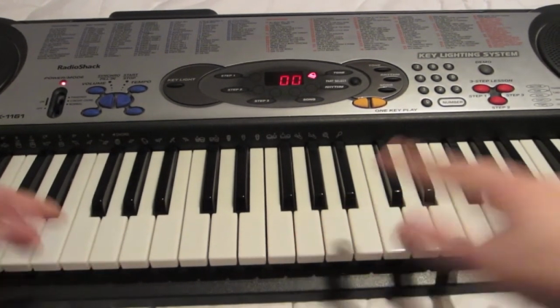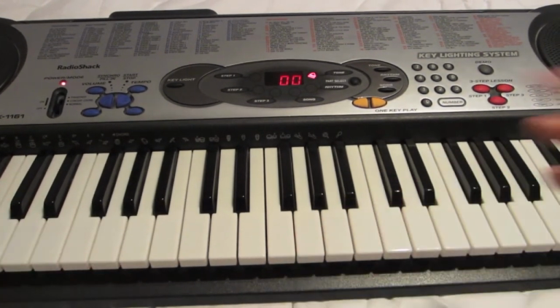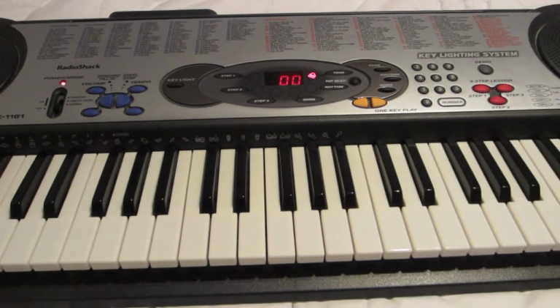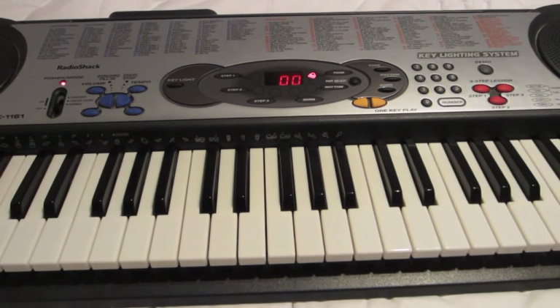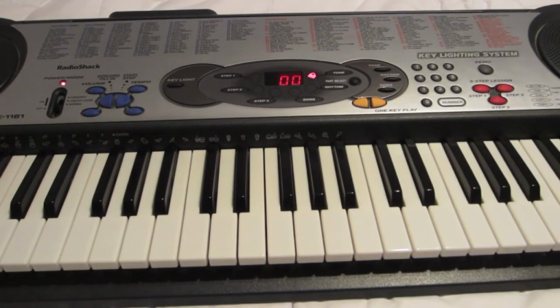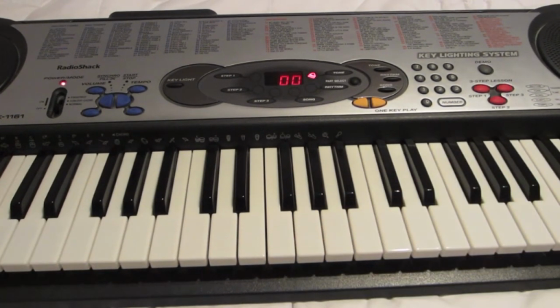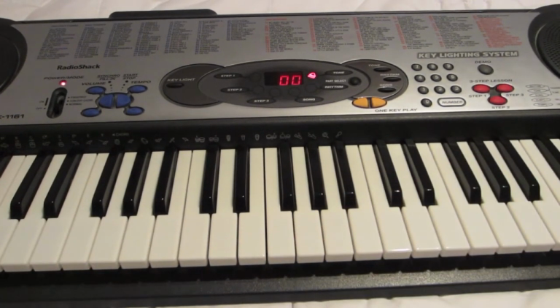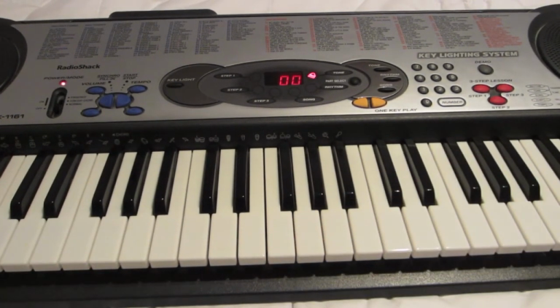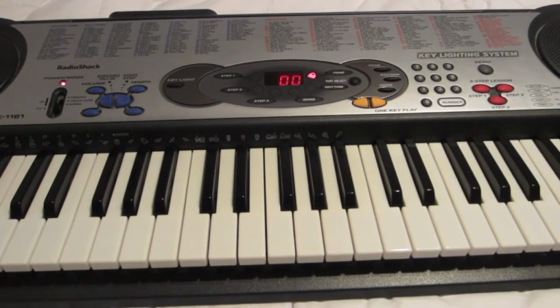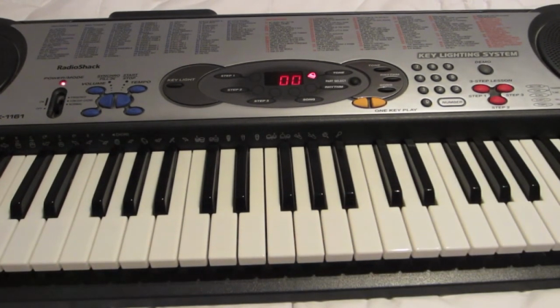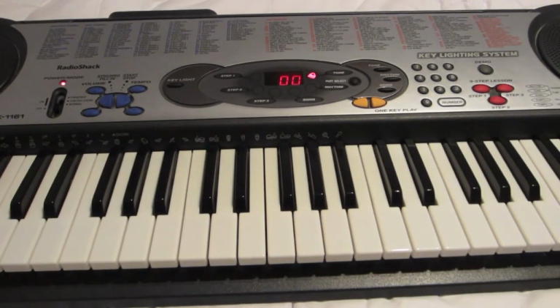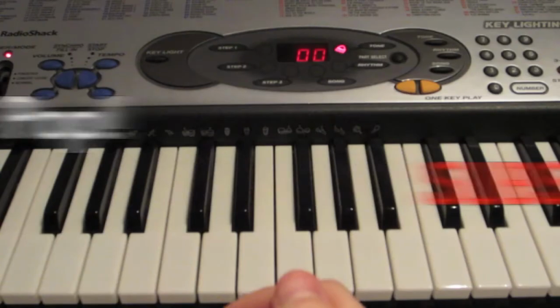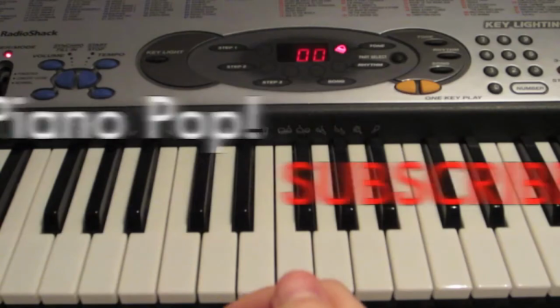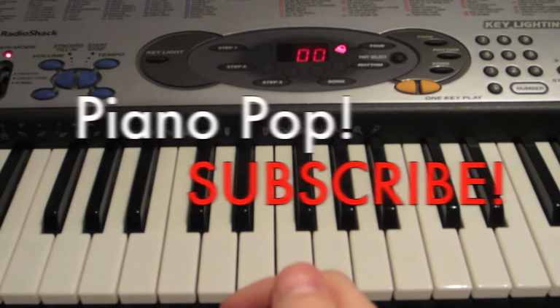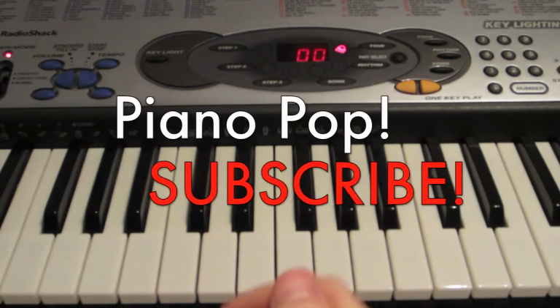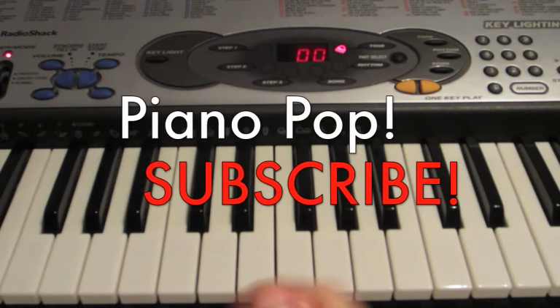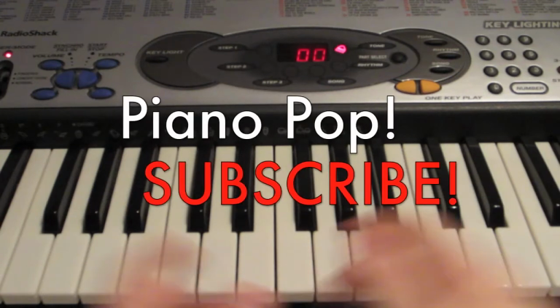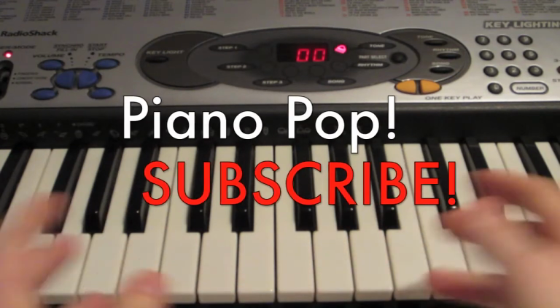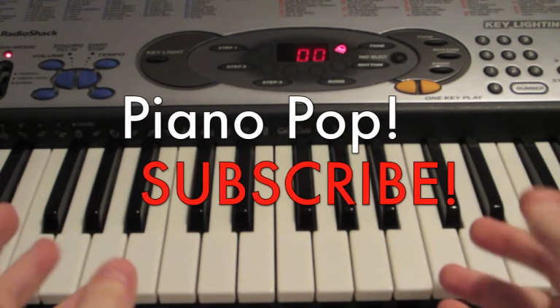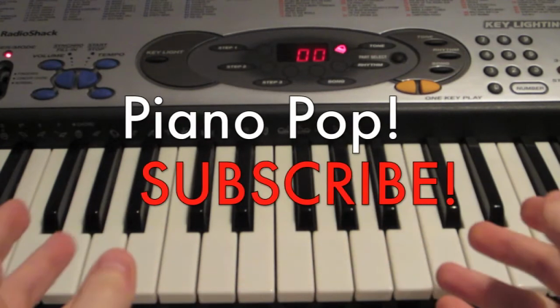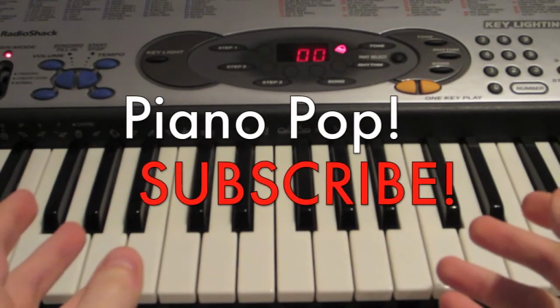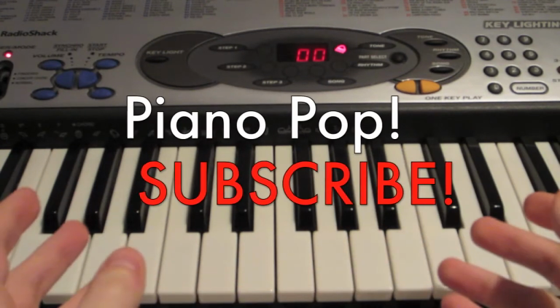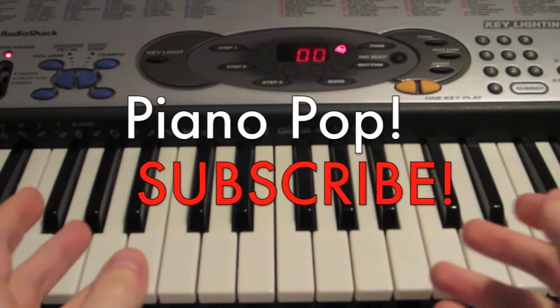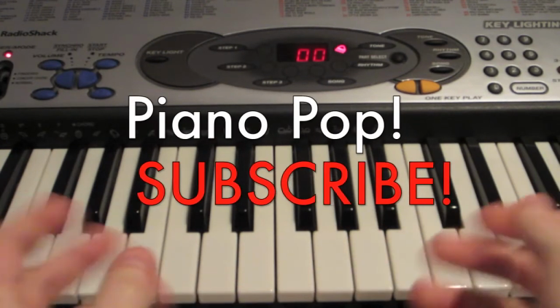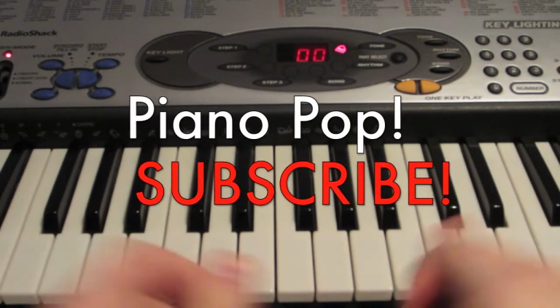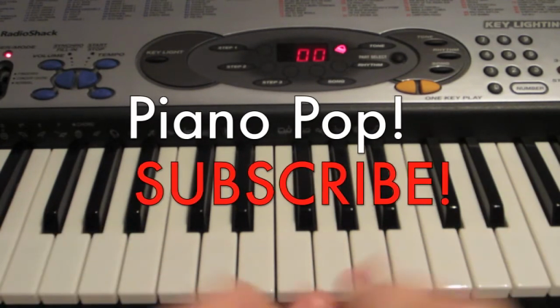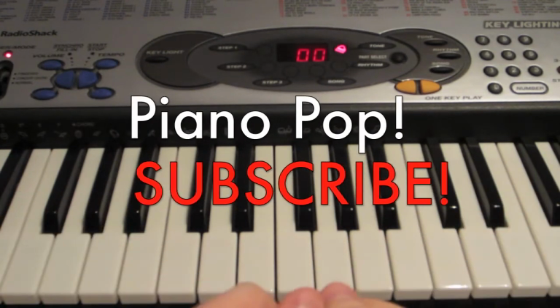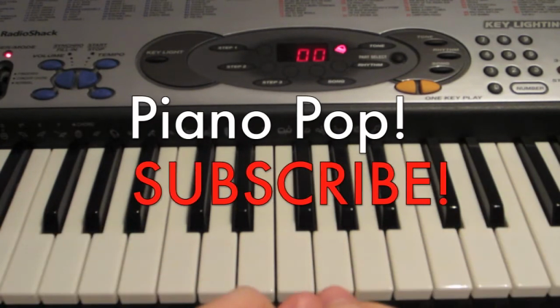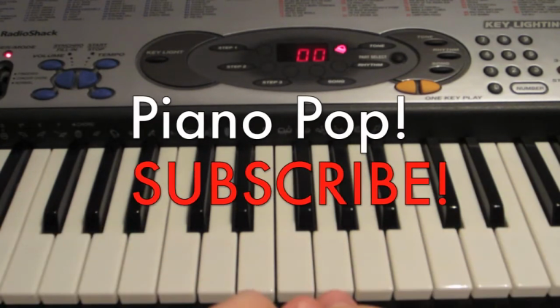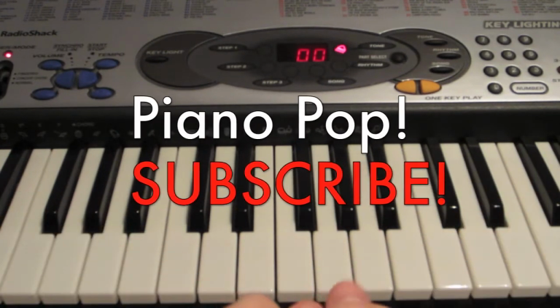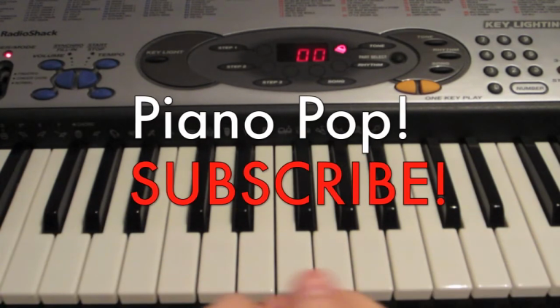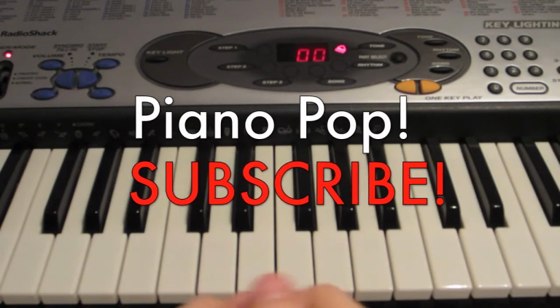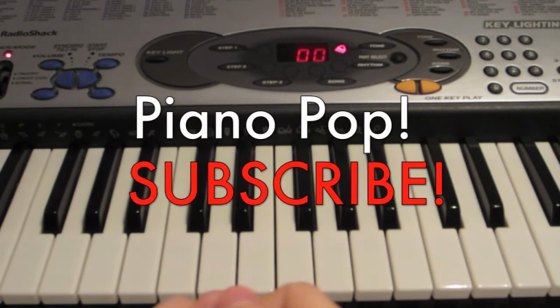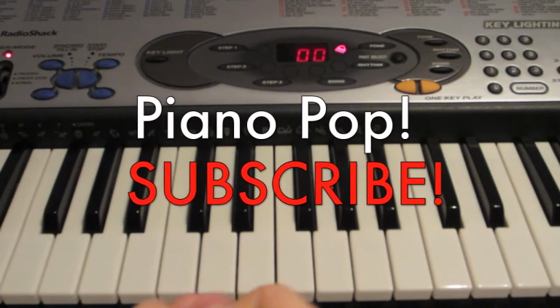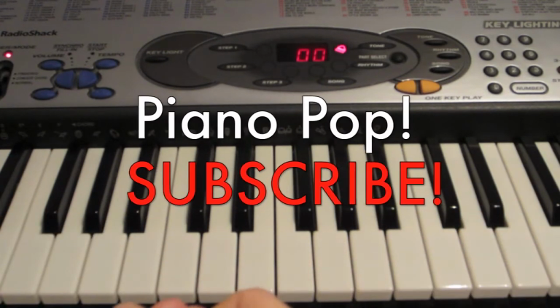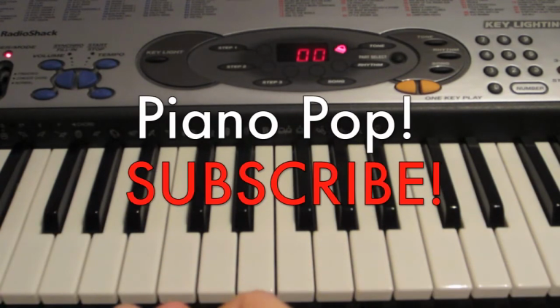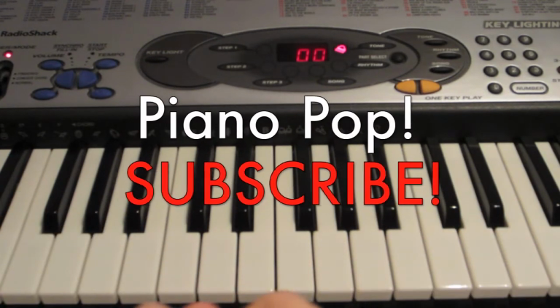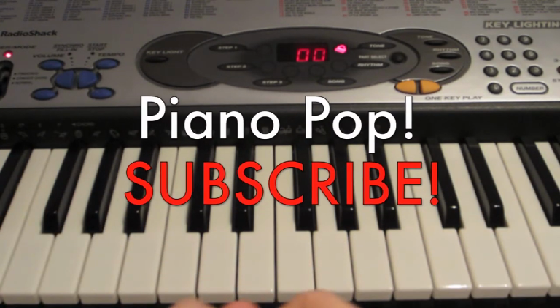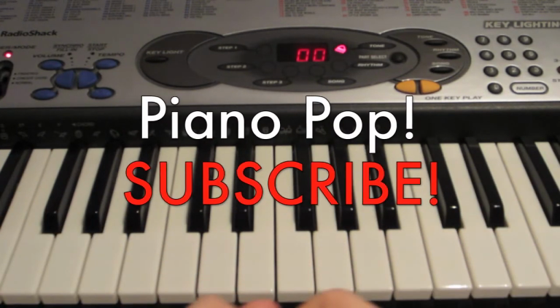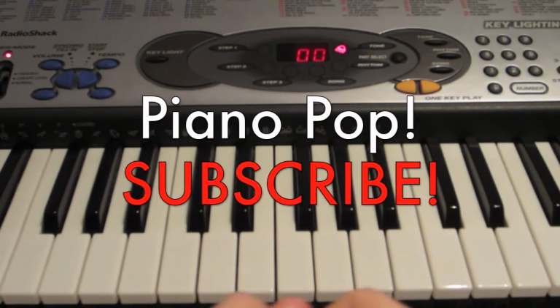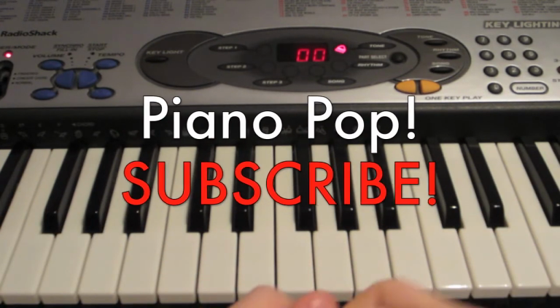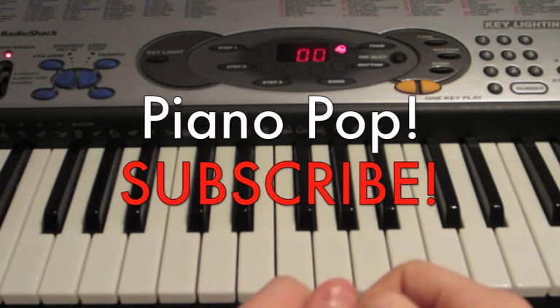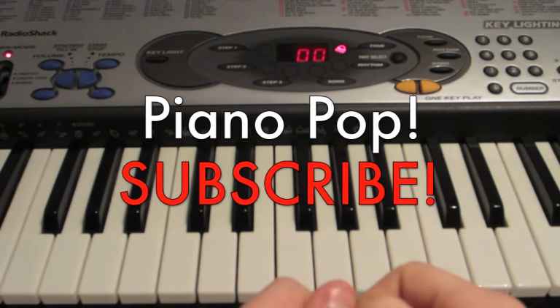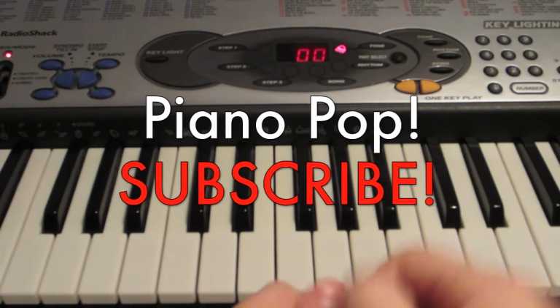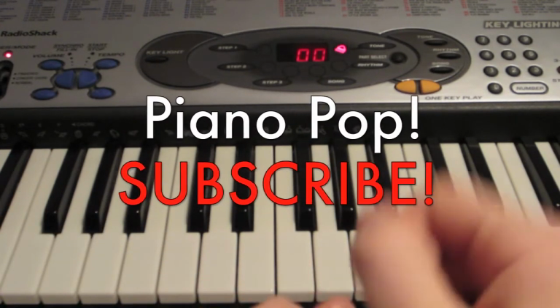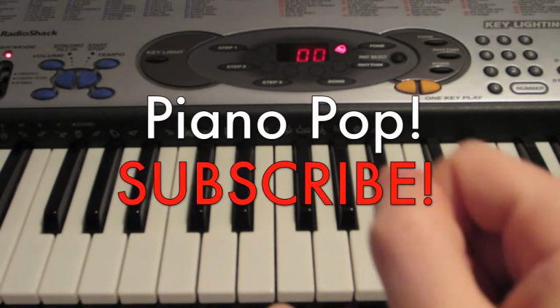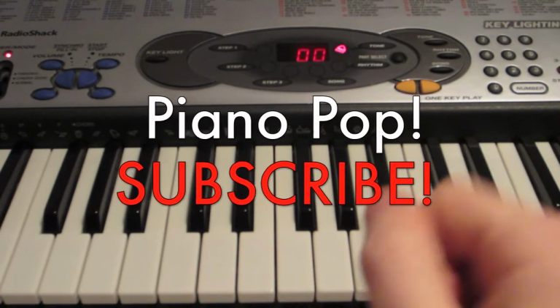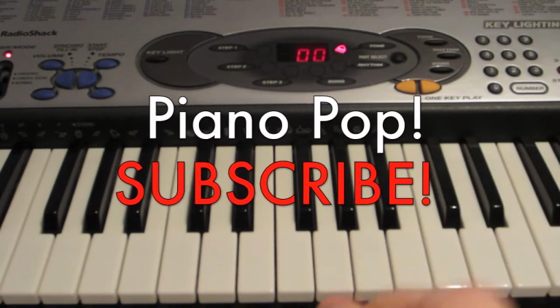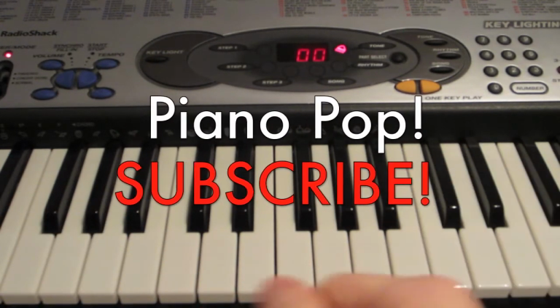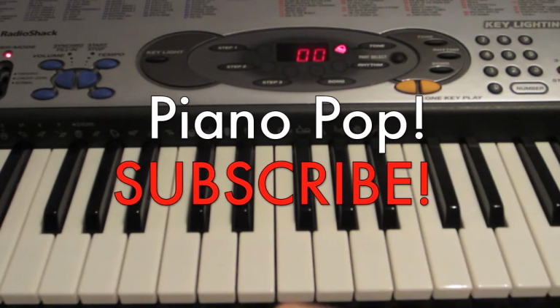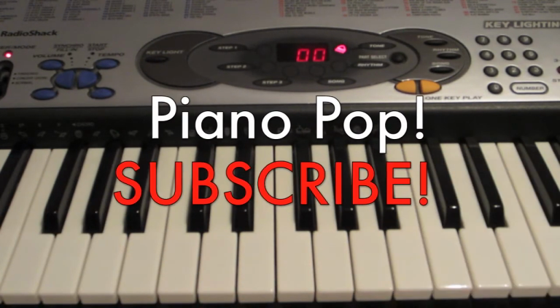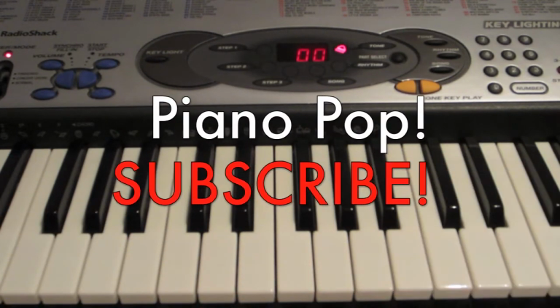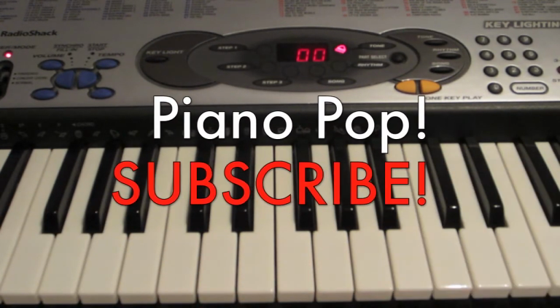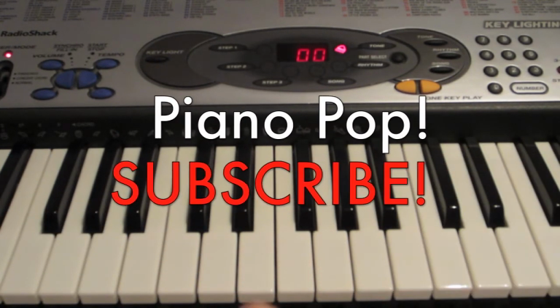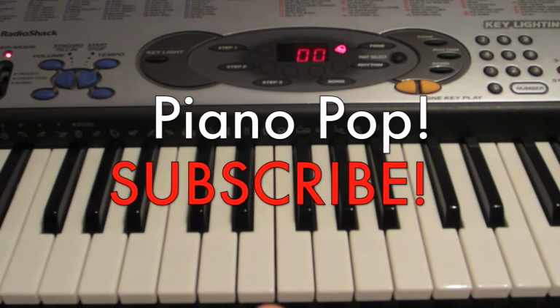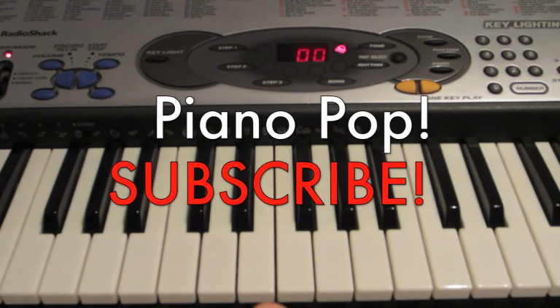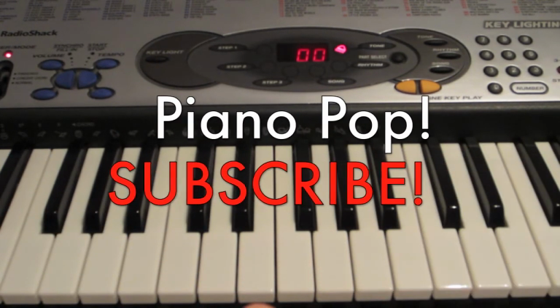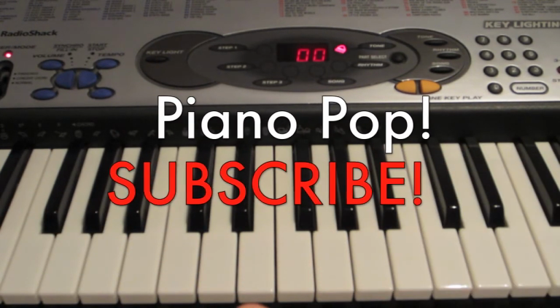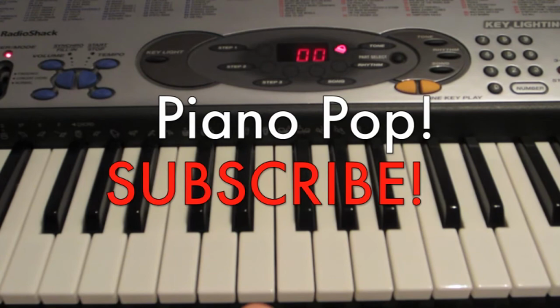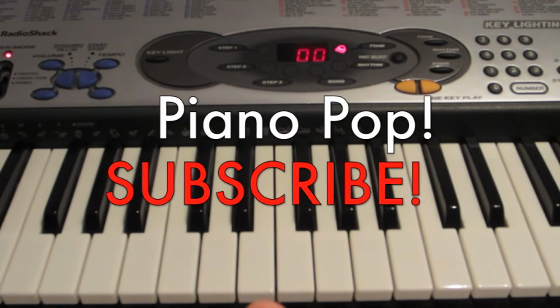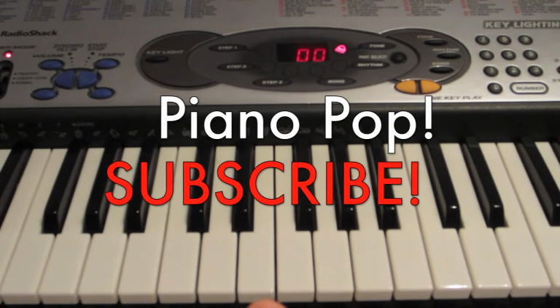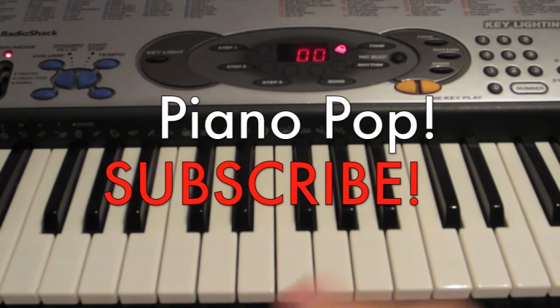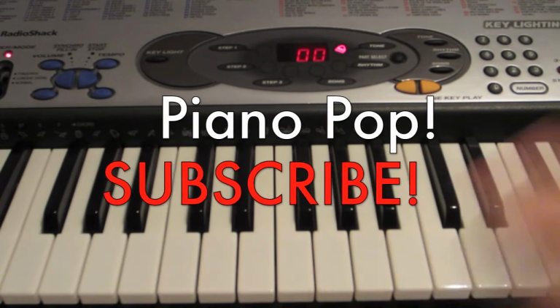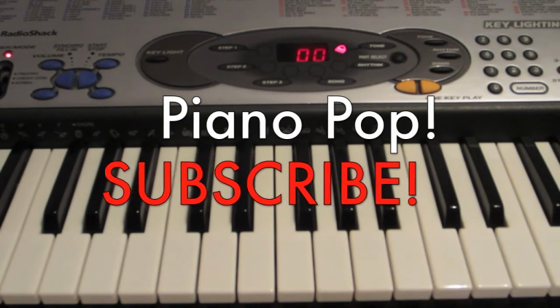And that's basically it. For more really simple and easy to learn piano and keyboard tutorials, be sure to hit that subscribe button and subscribe to Piano Pop.